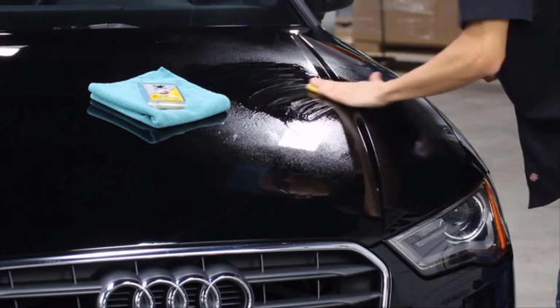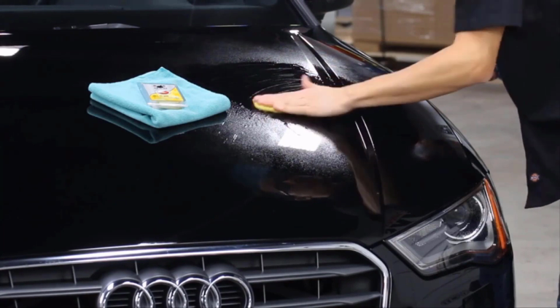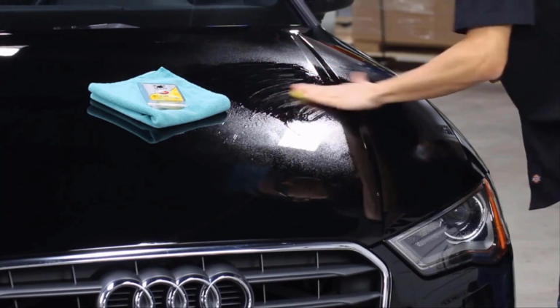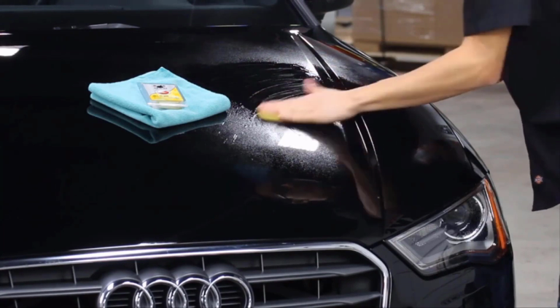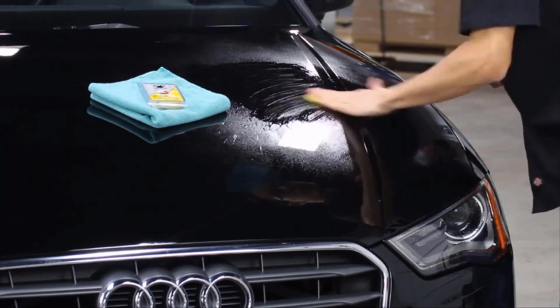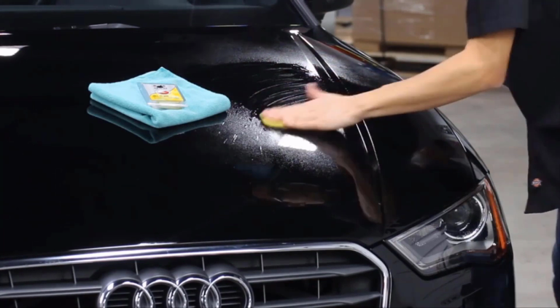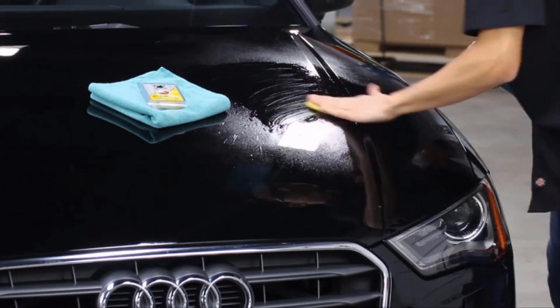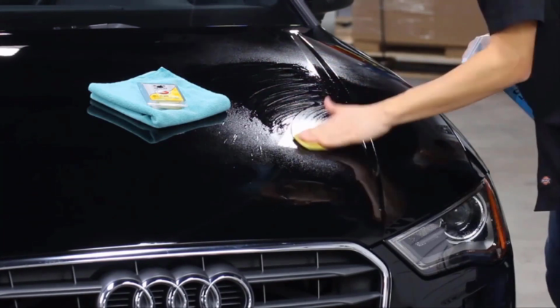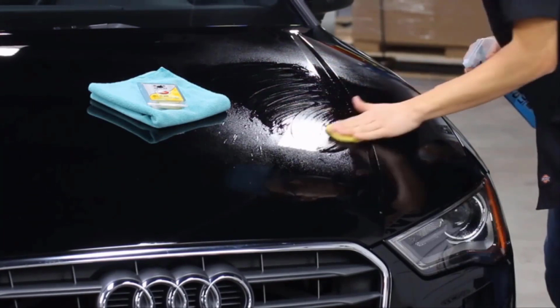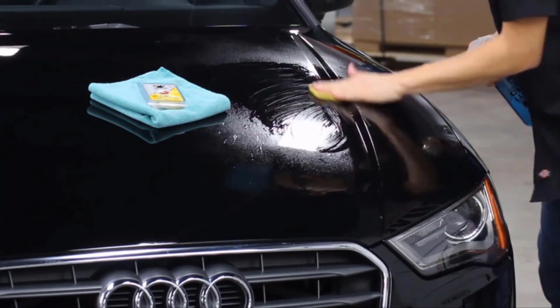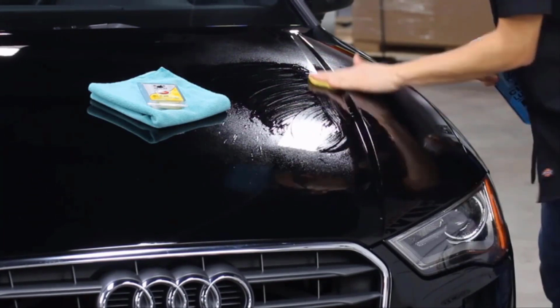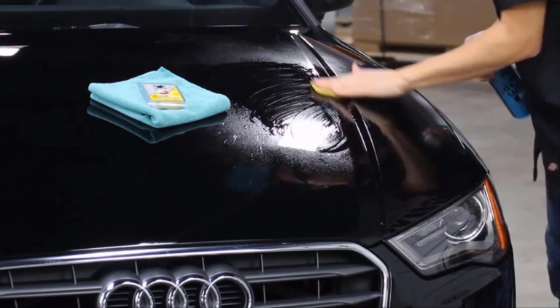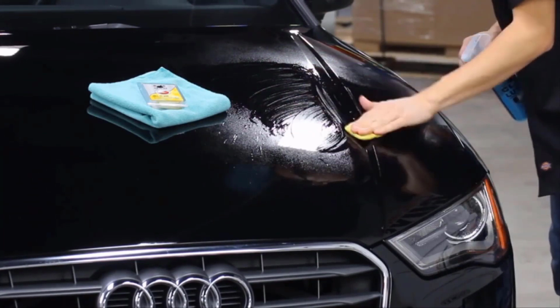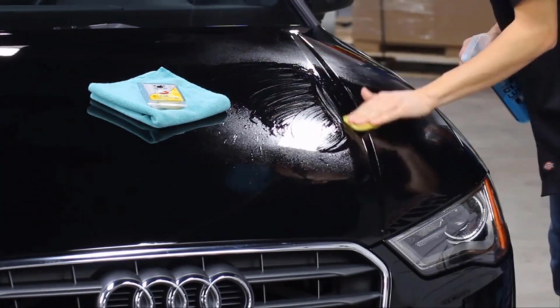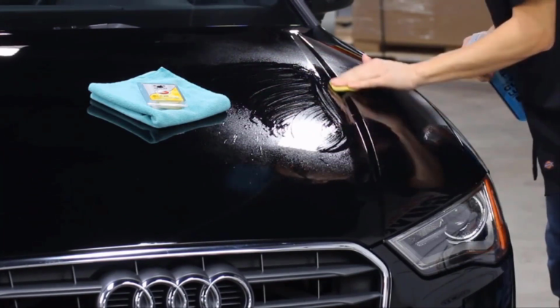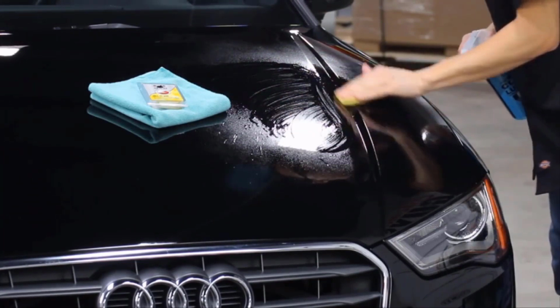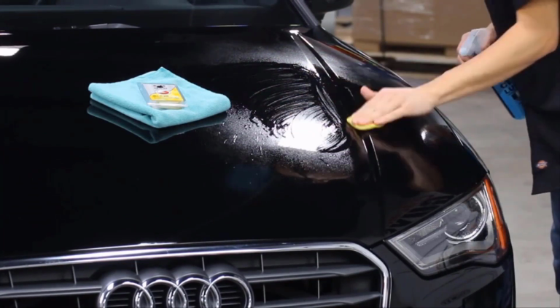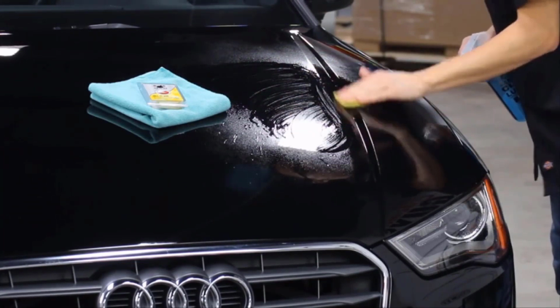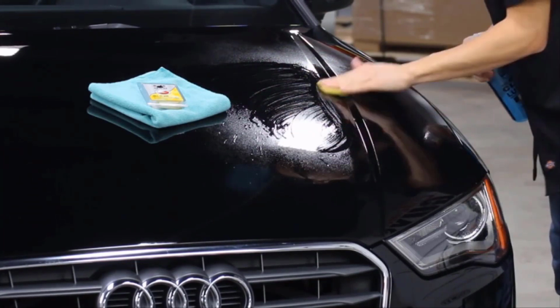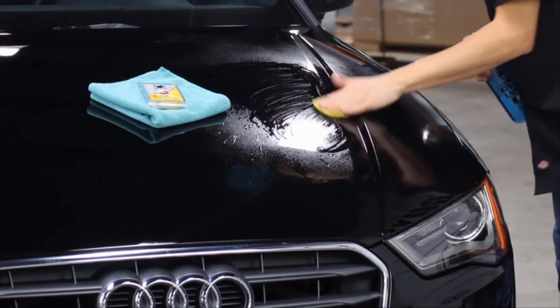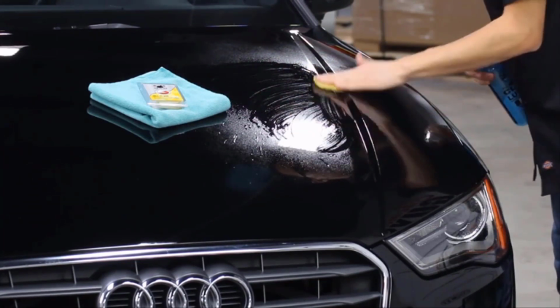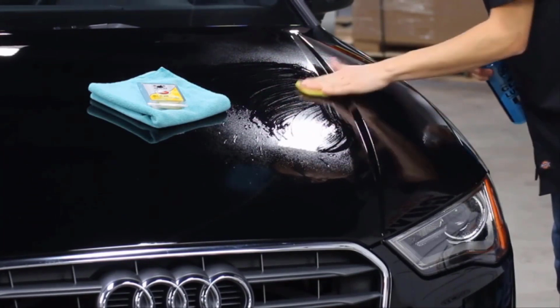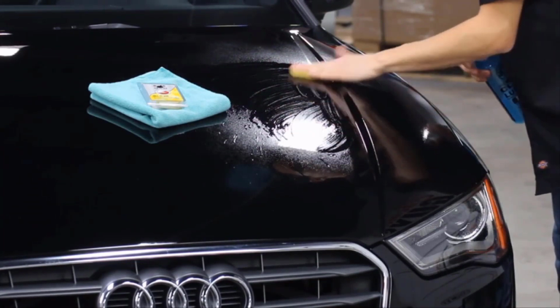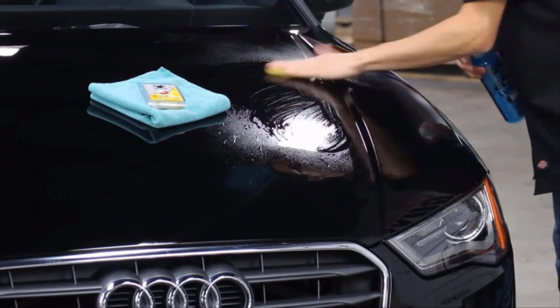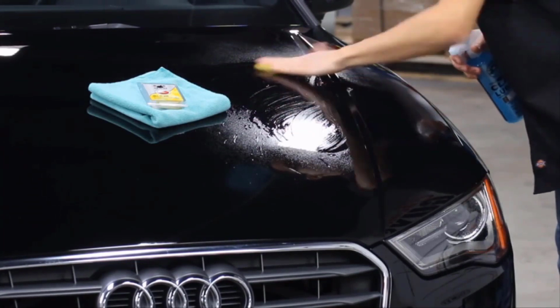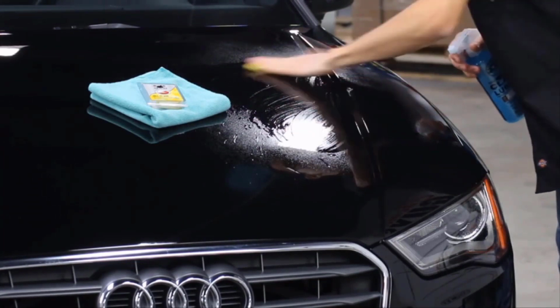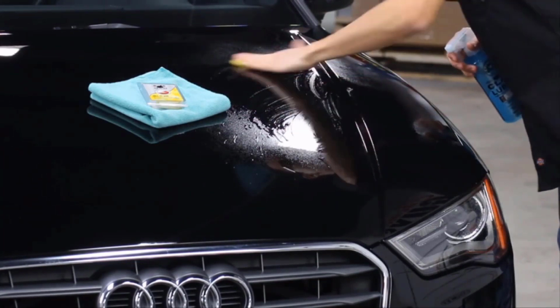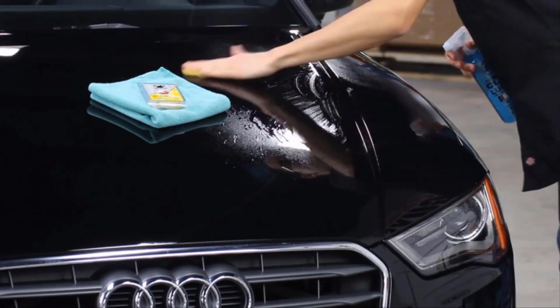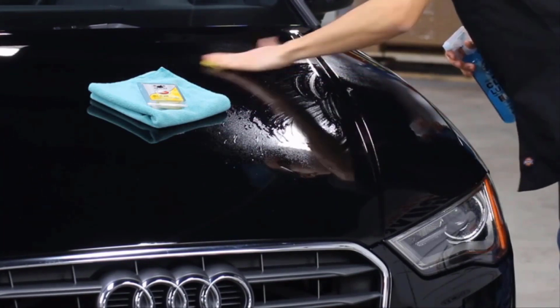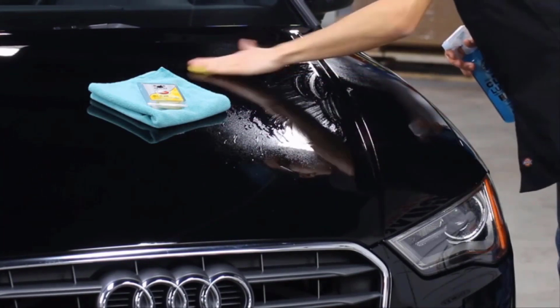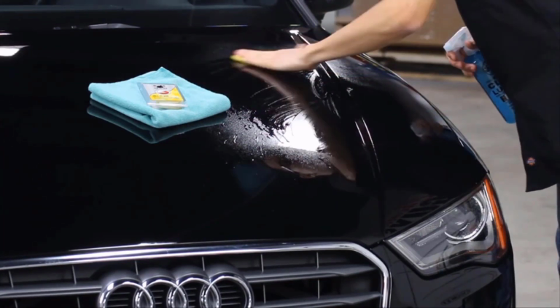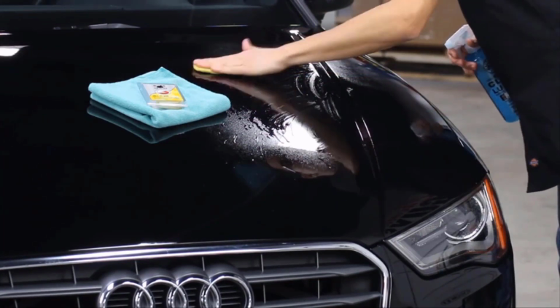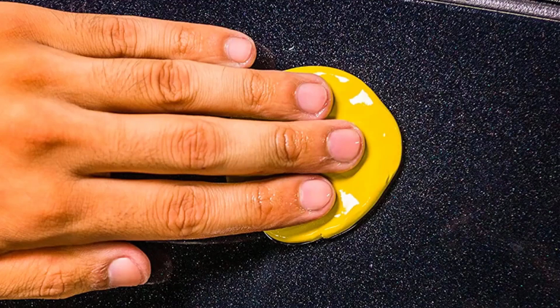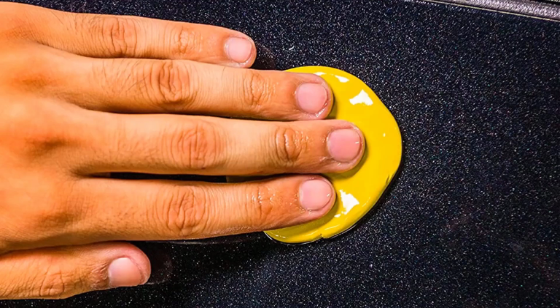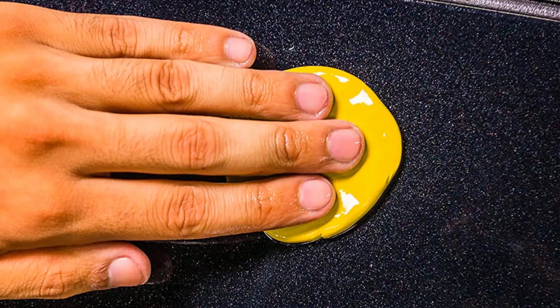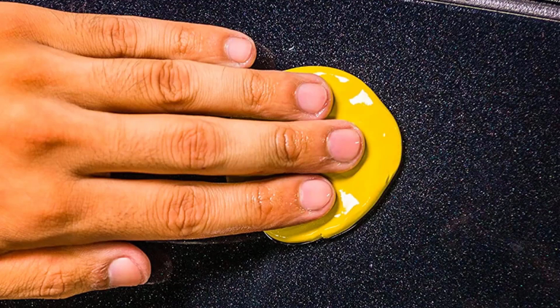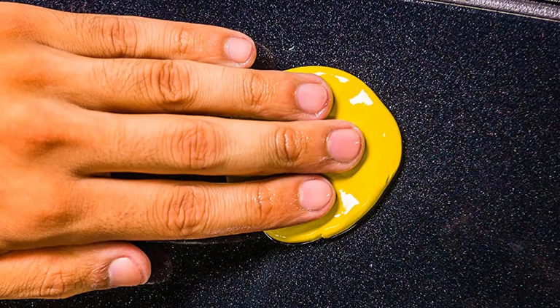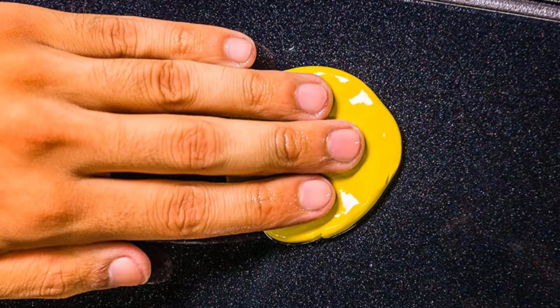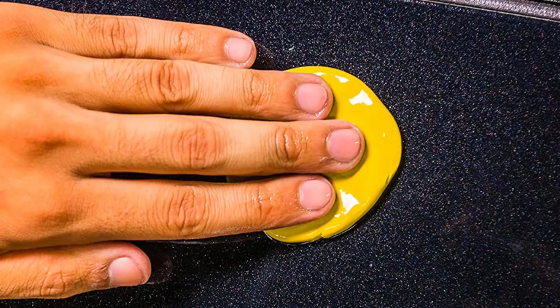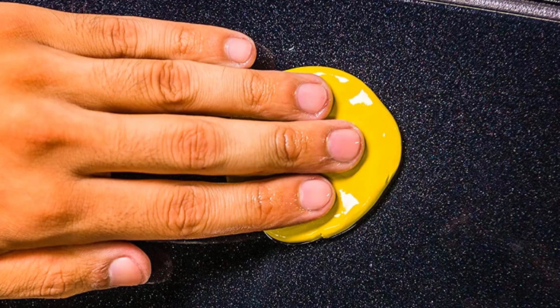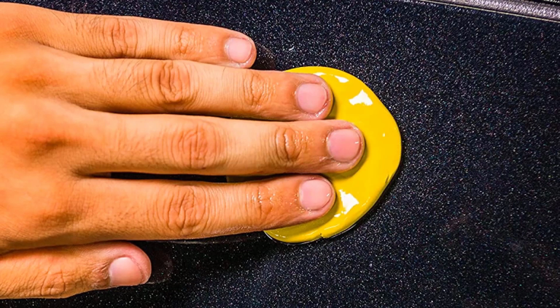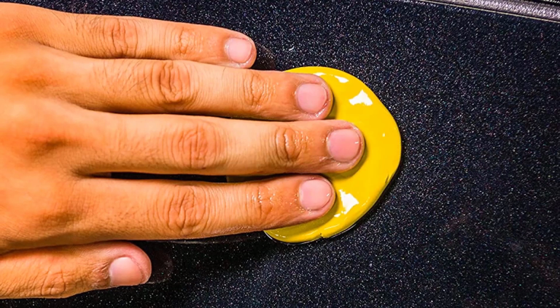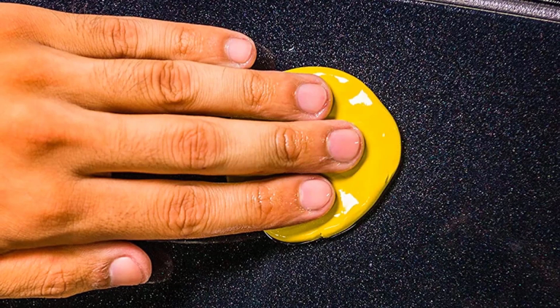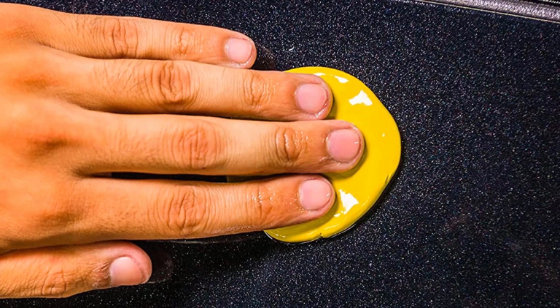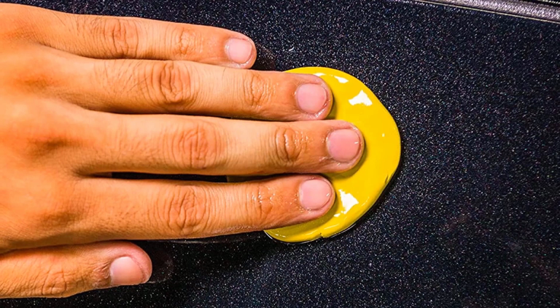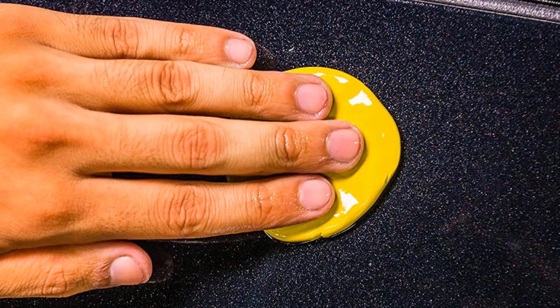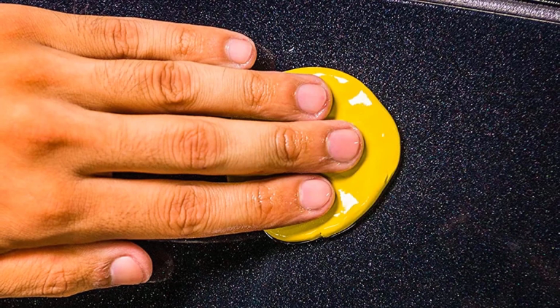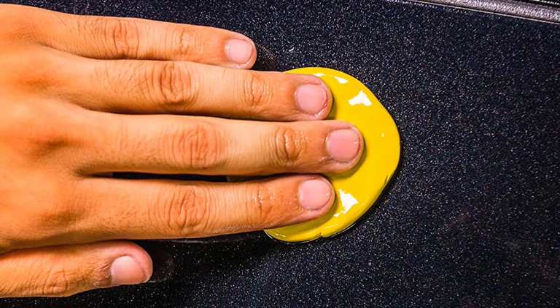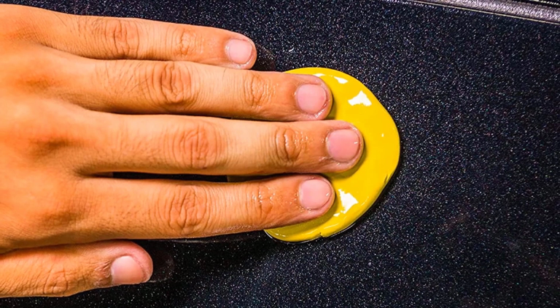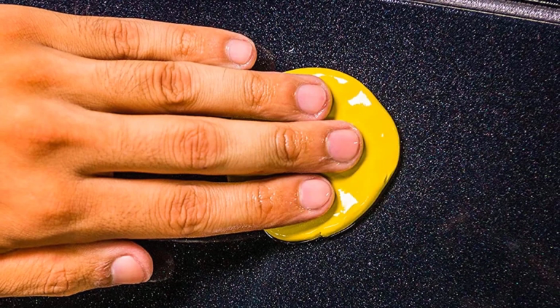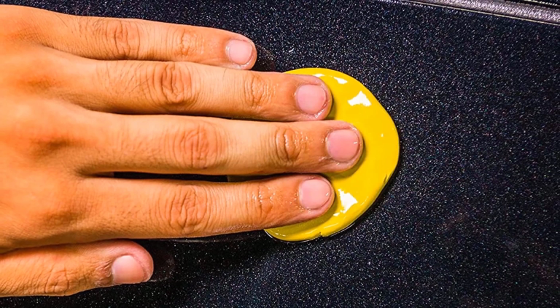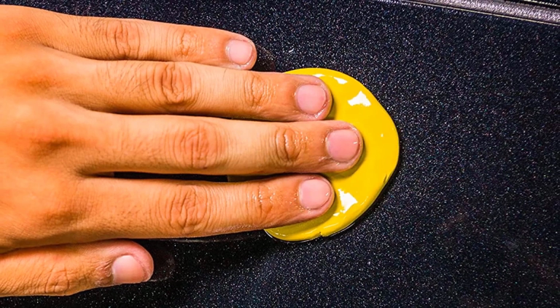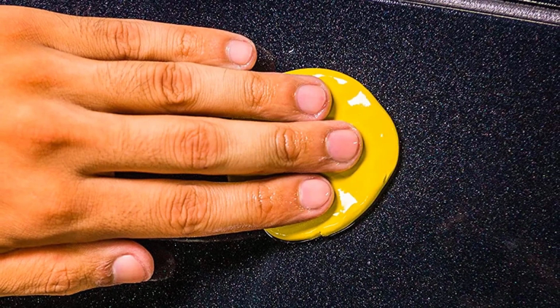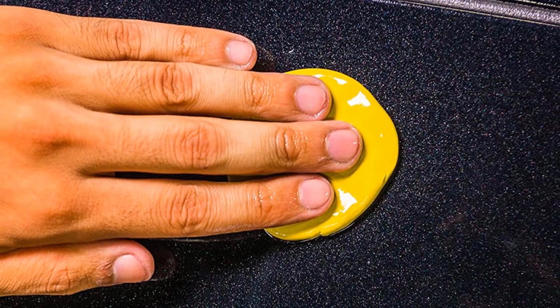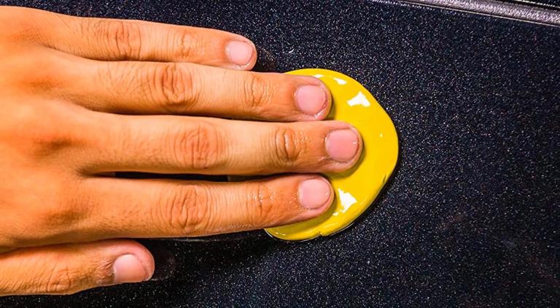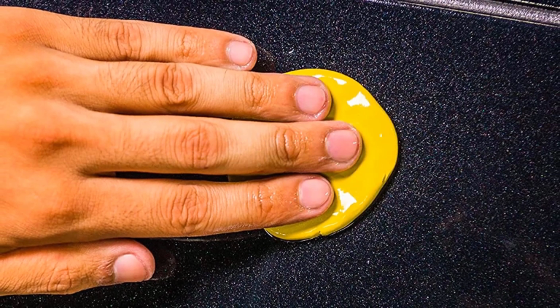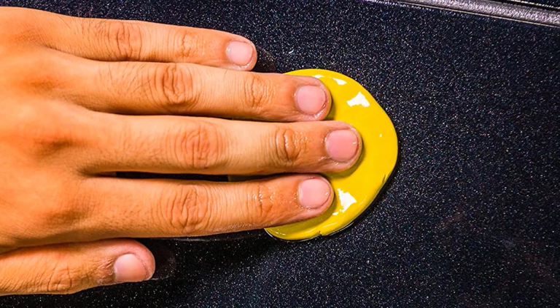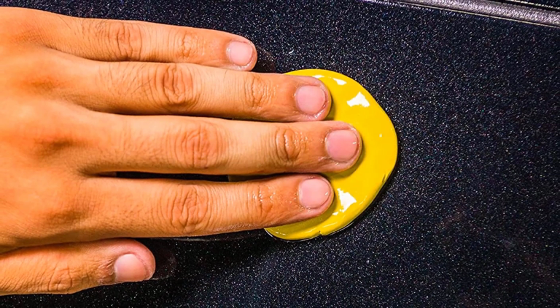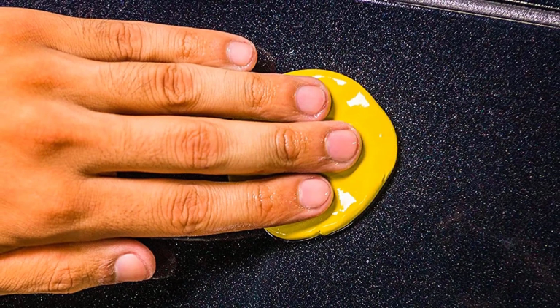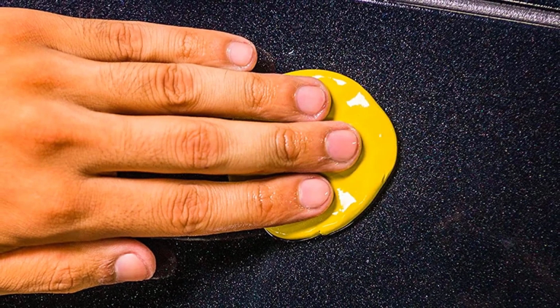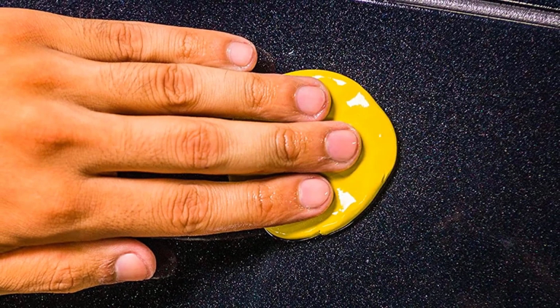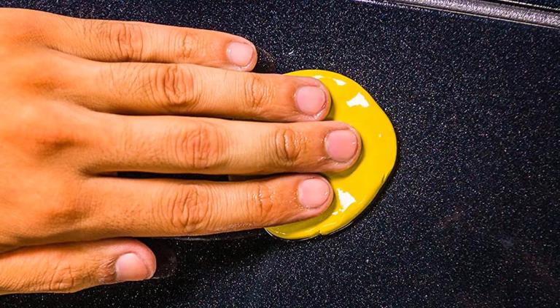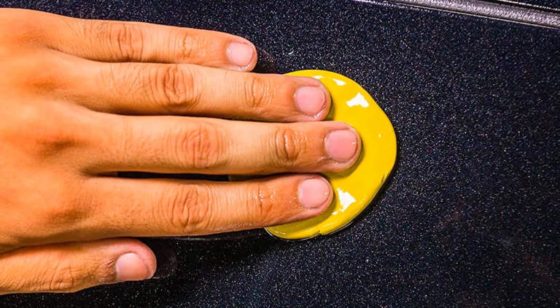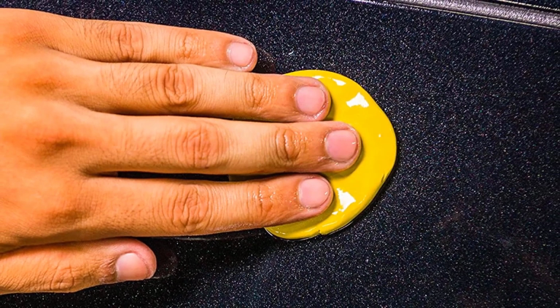The clay bar works great on paintwork, glass, plastic, and metal surfaces. The unique elastic yellow detailing clay pulls off contaminants like a magnet.